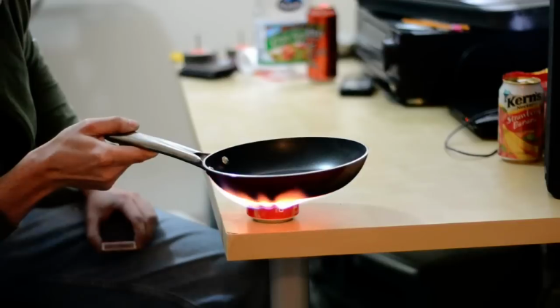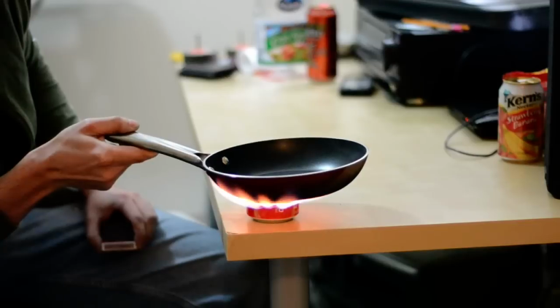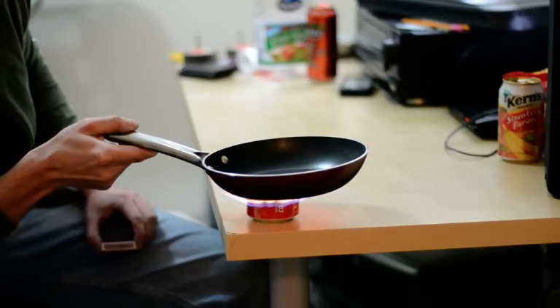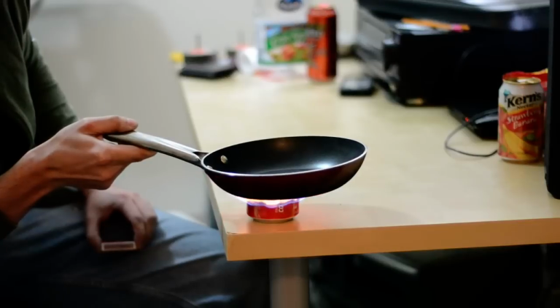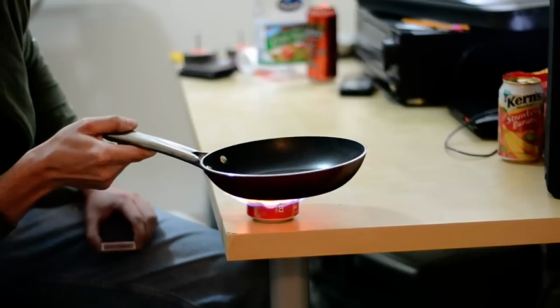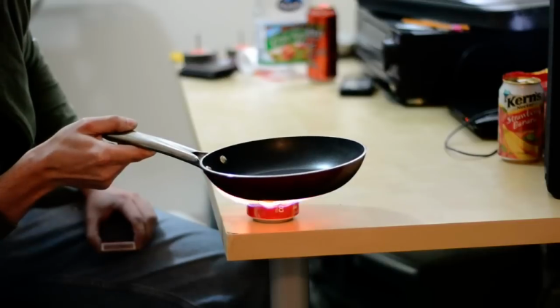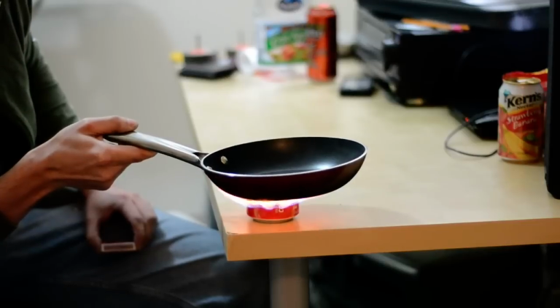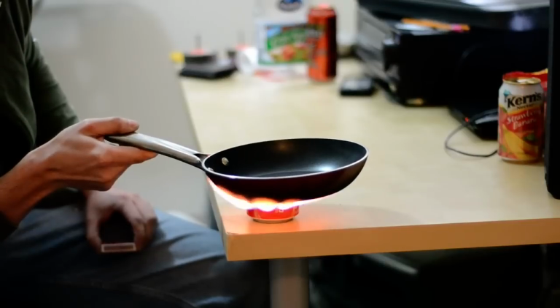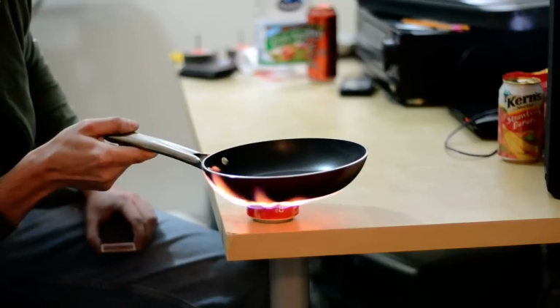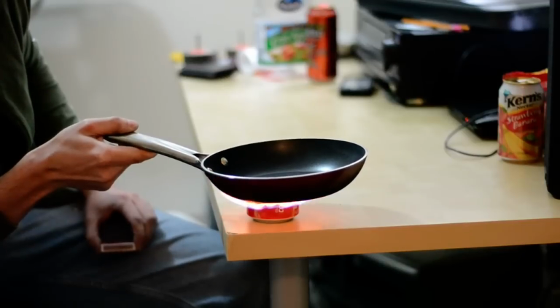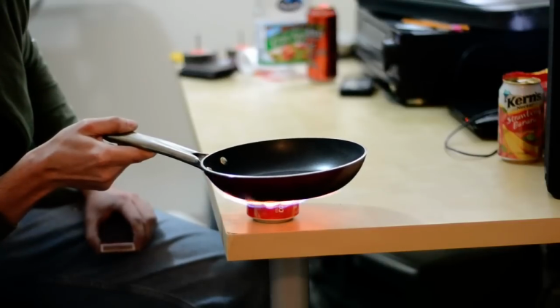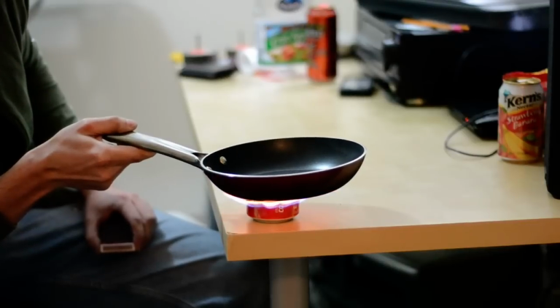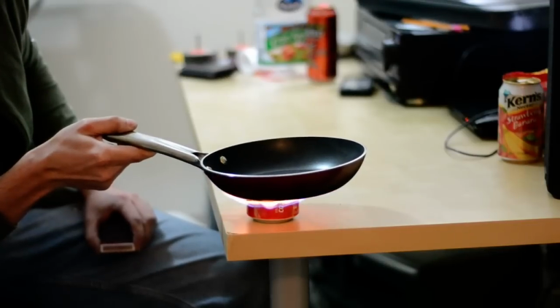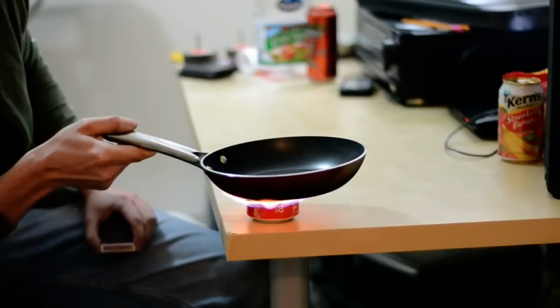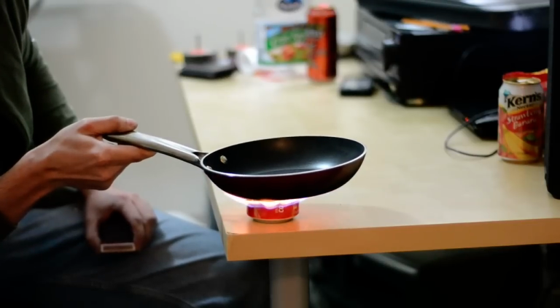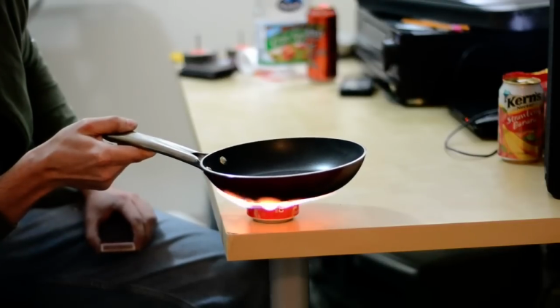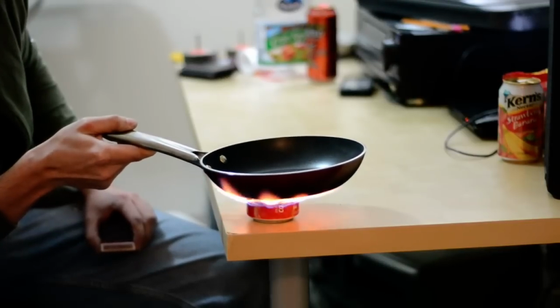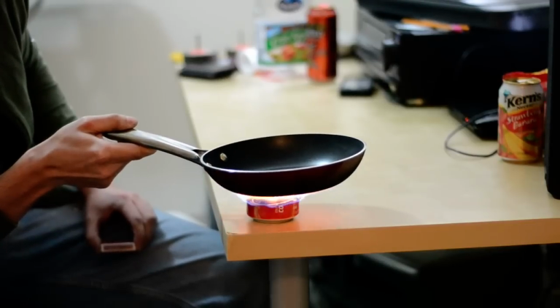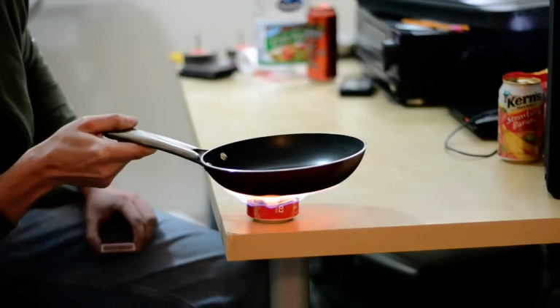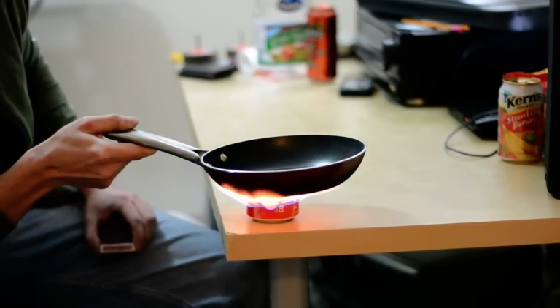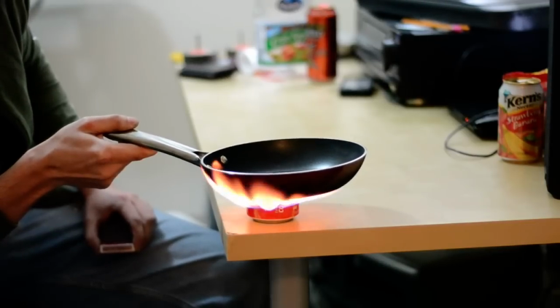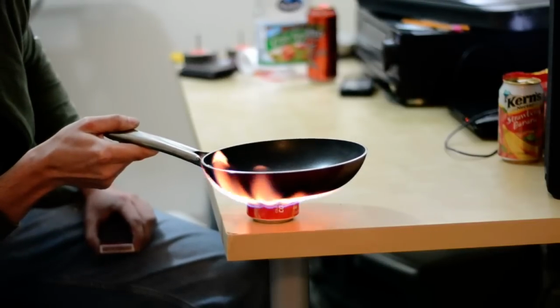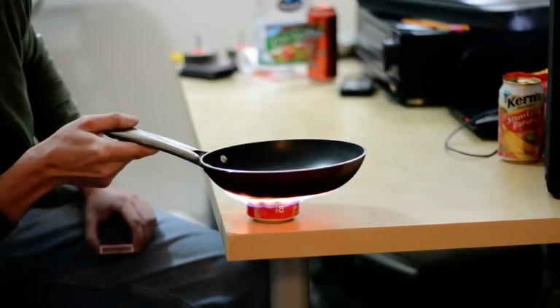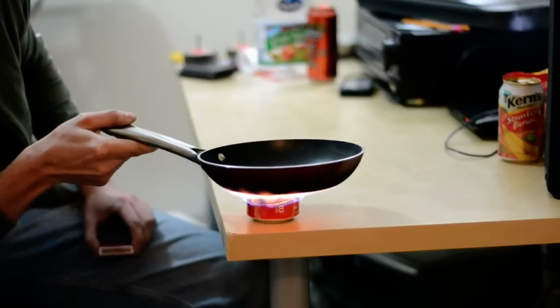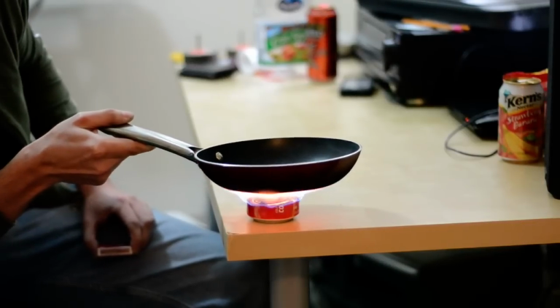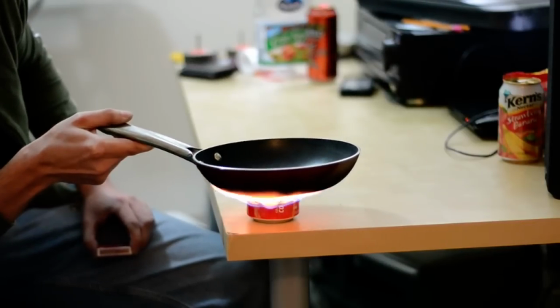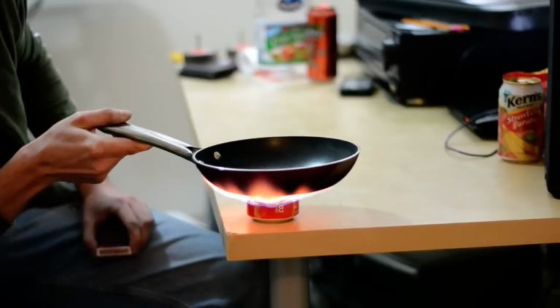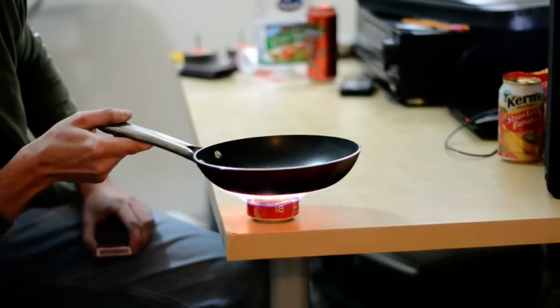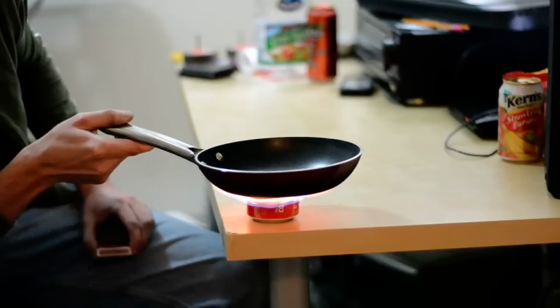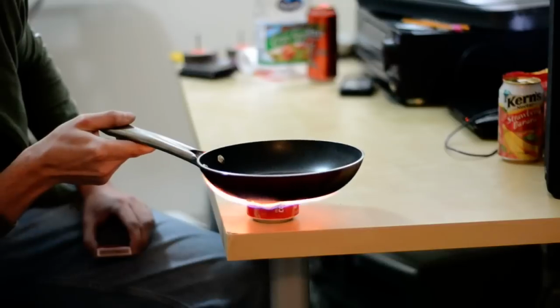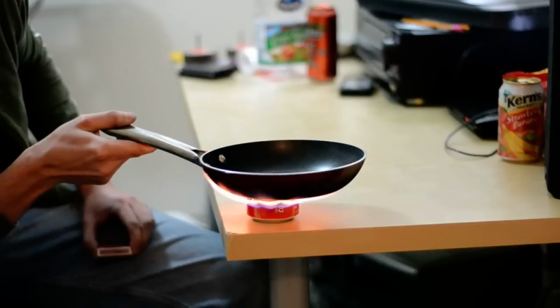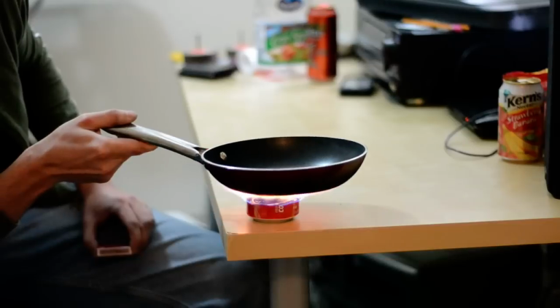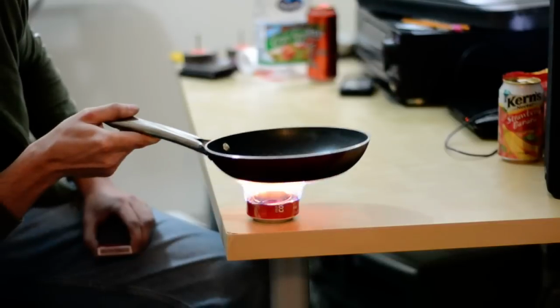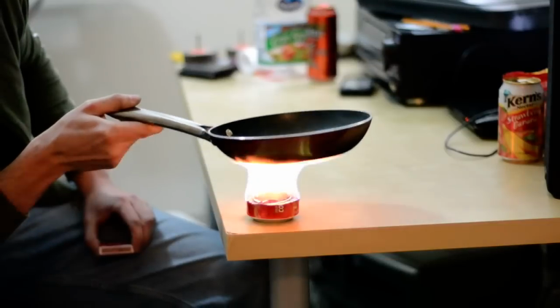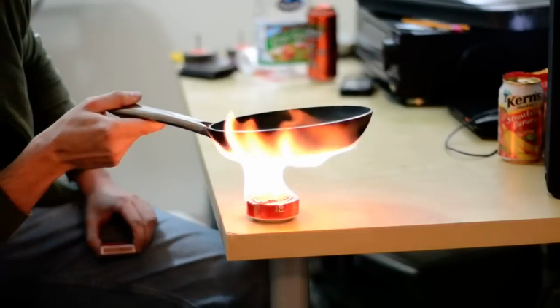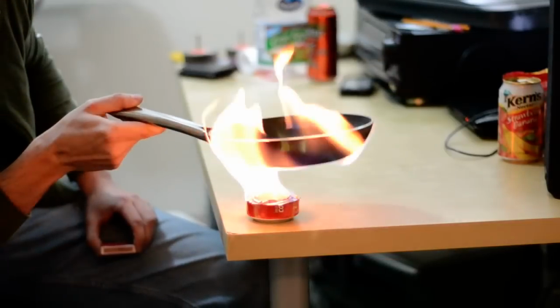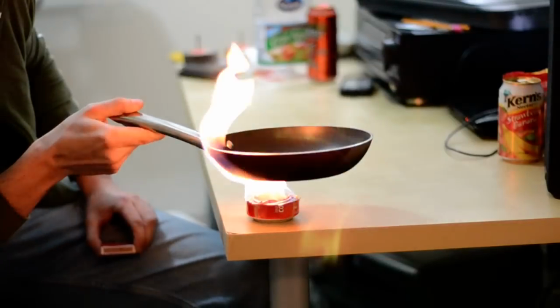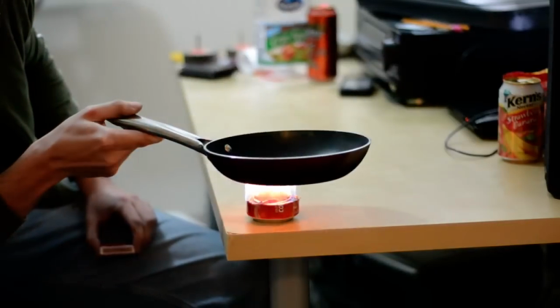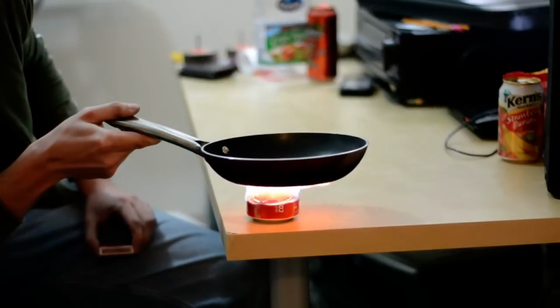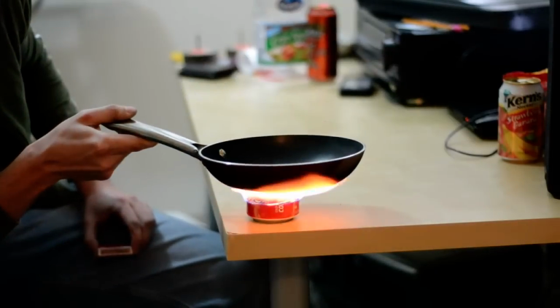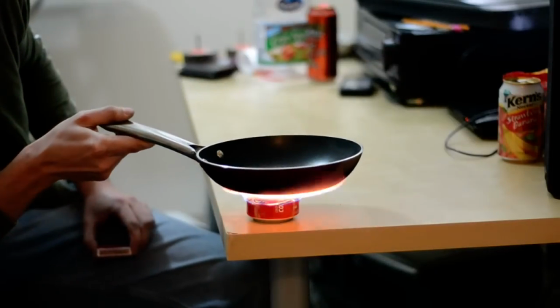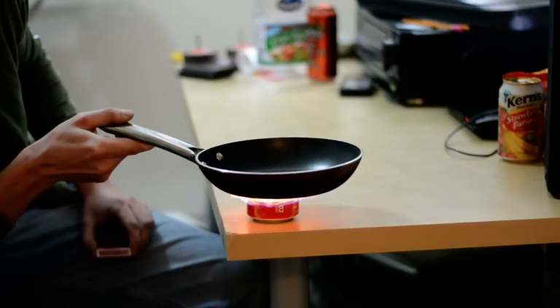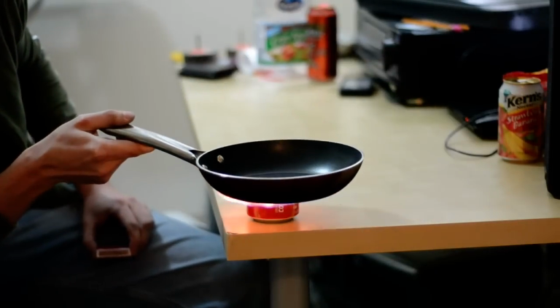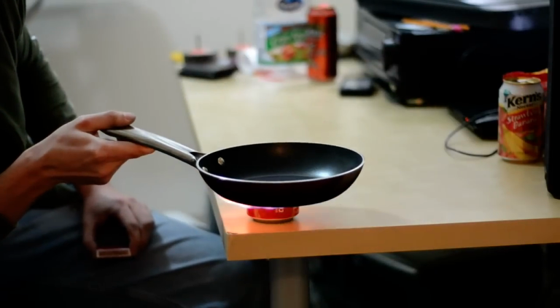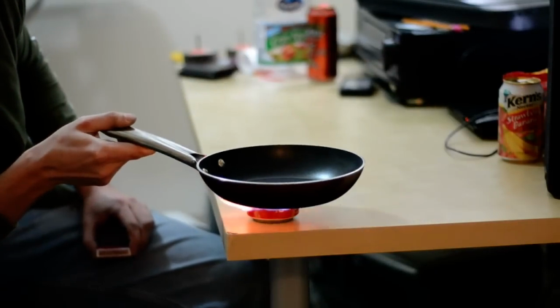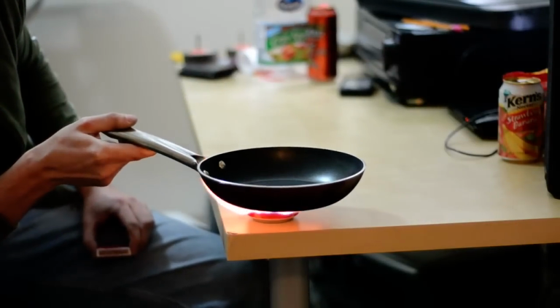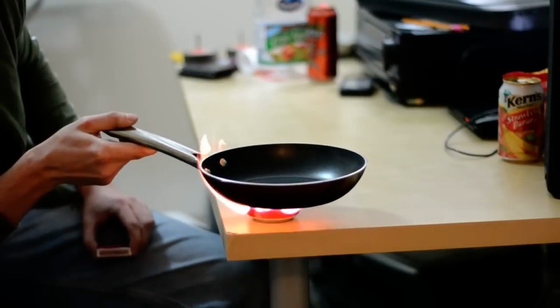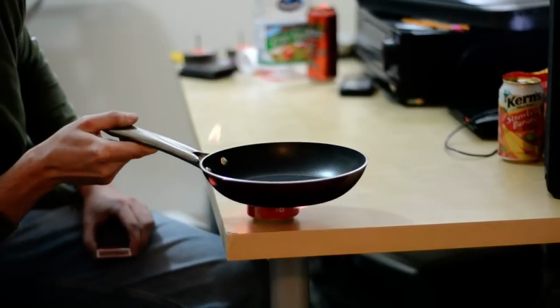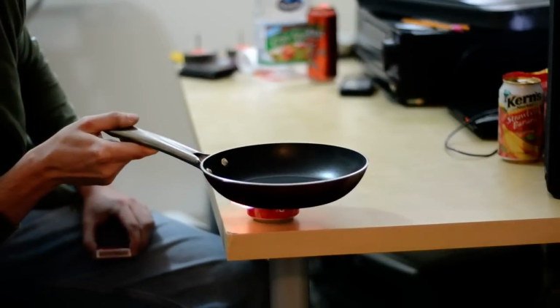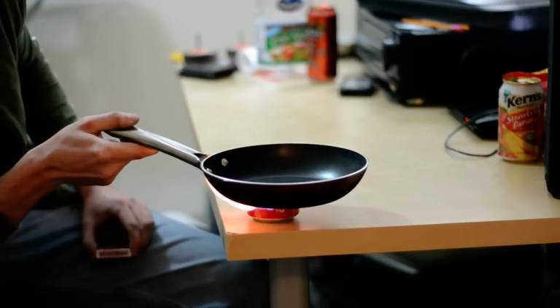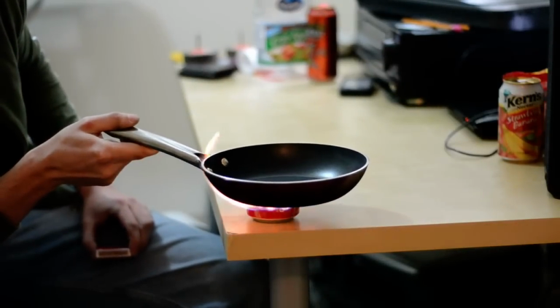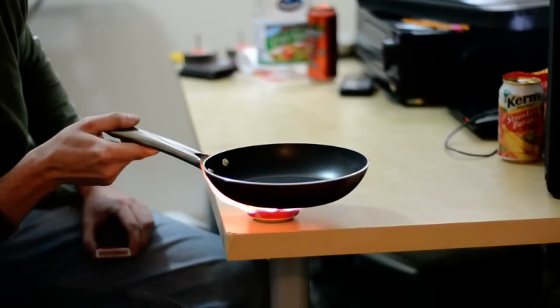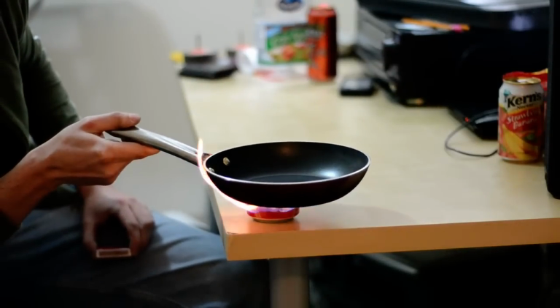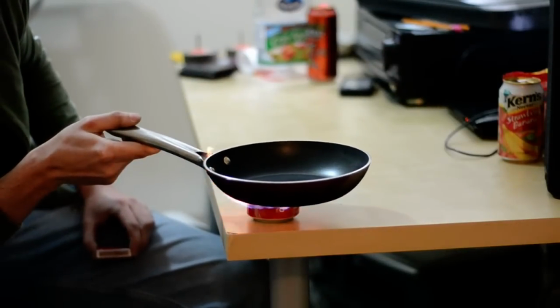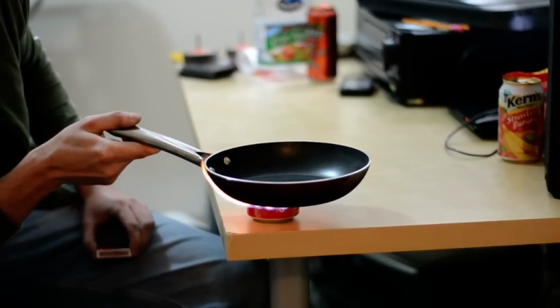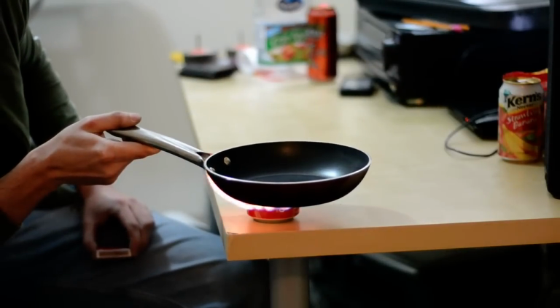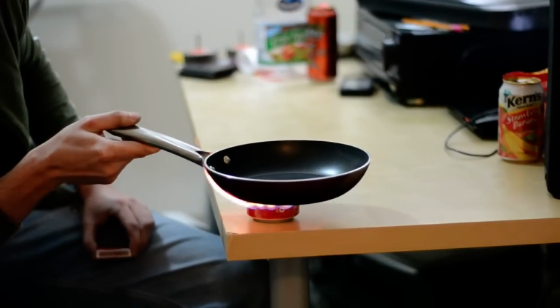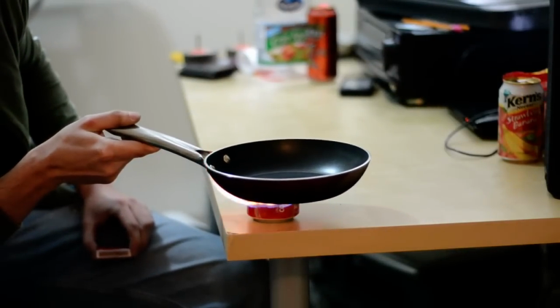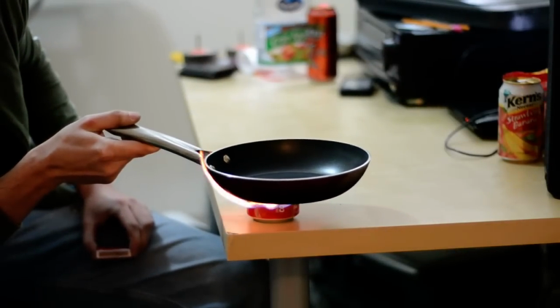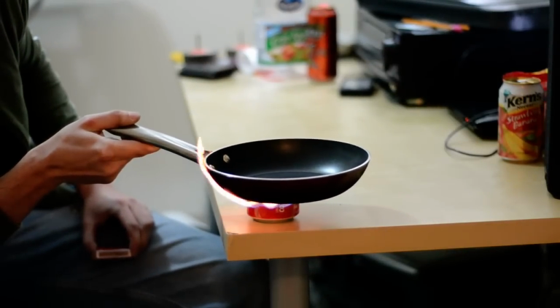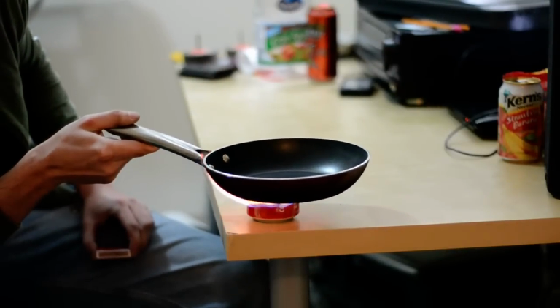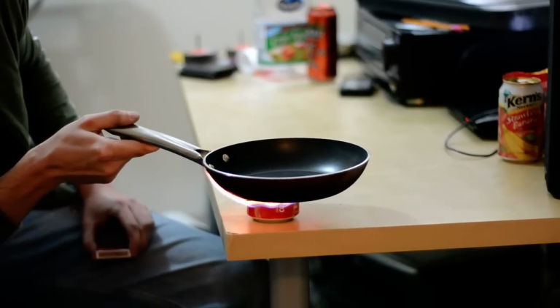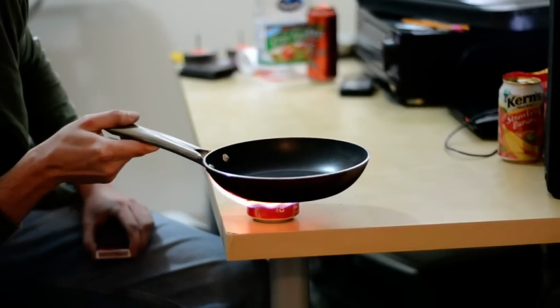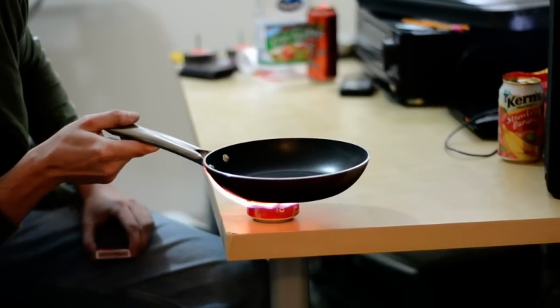I can't find anything to burn. Do we have eggs? We could put more fuel in it and see if we can make scrambled eggs with it.